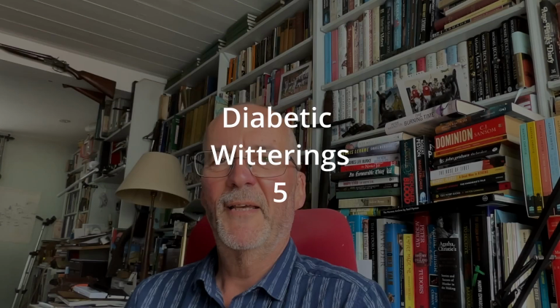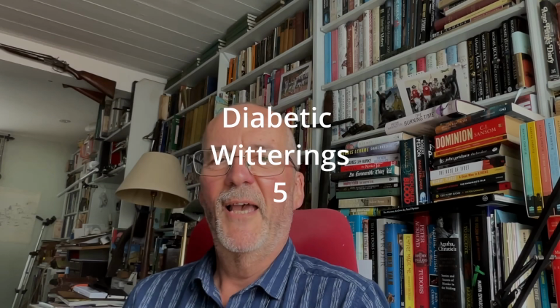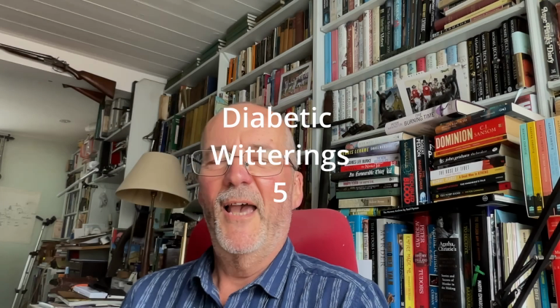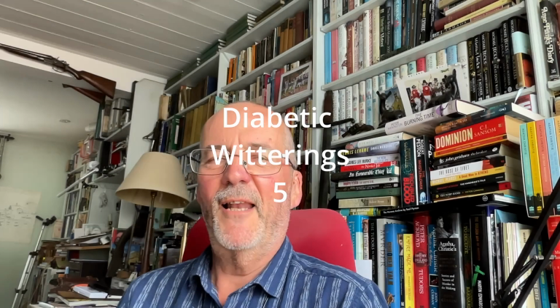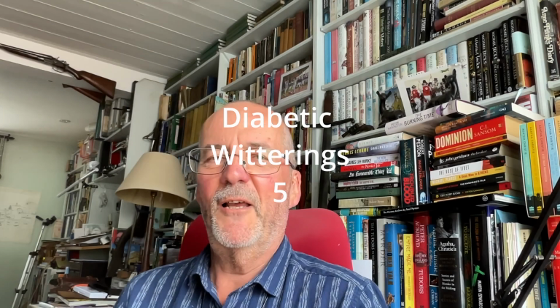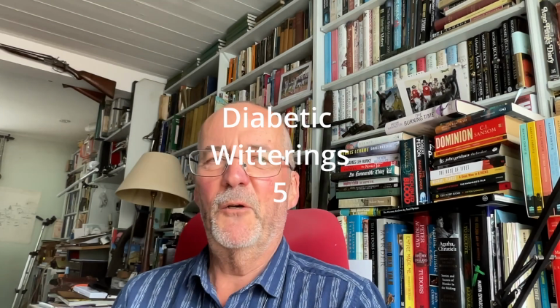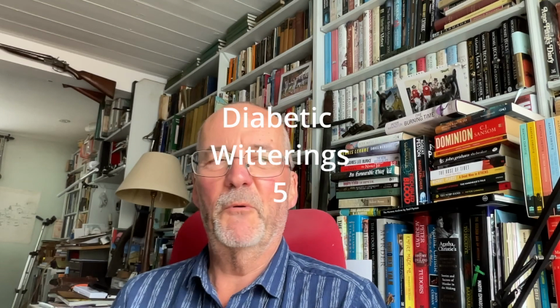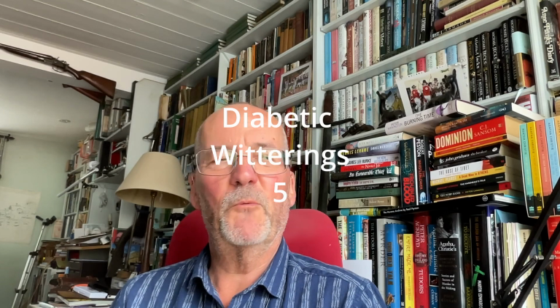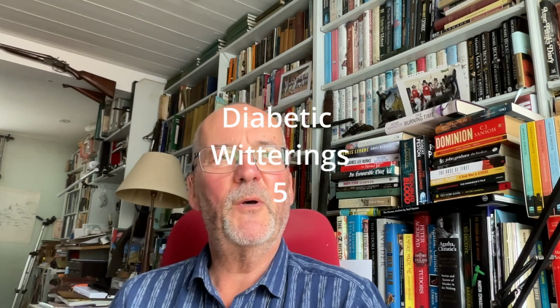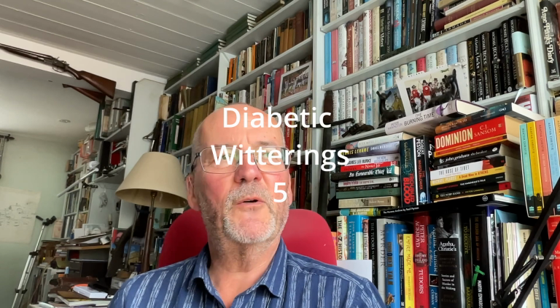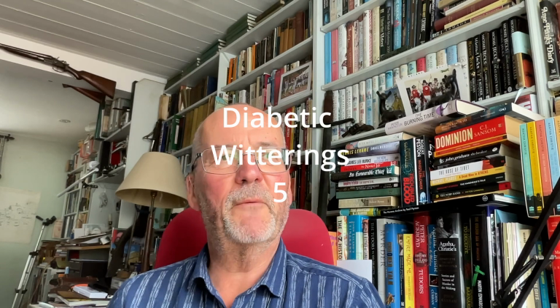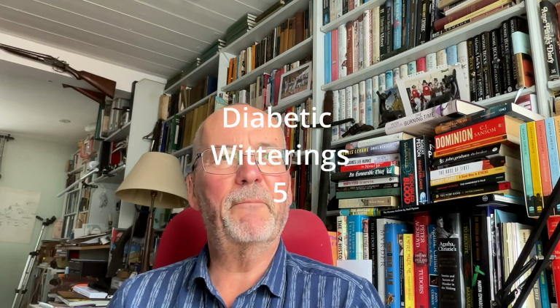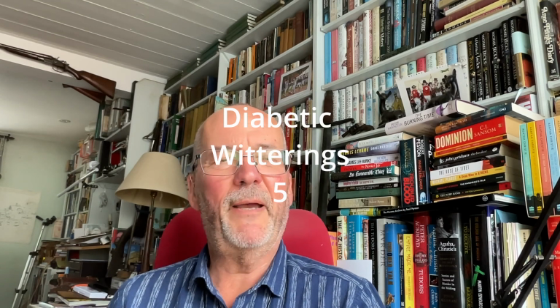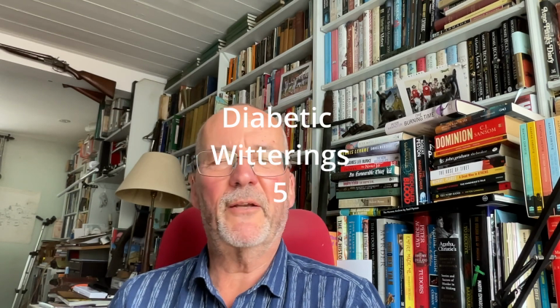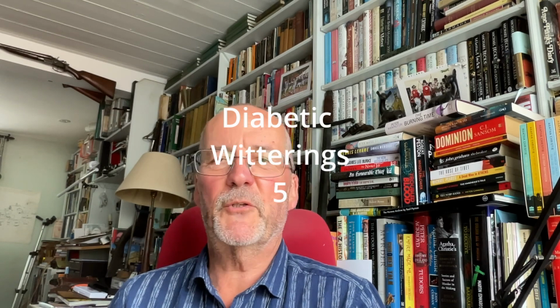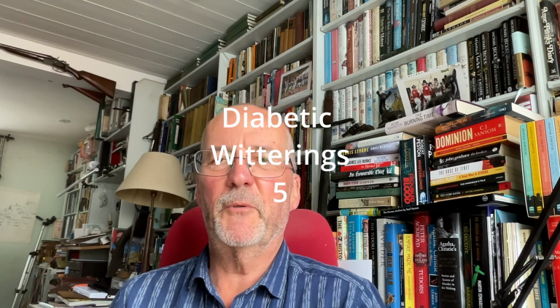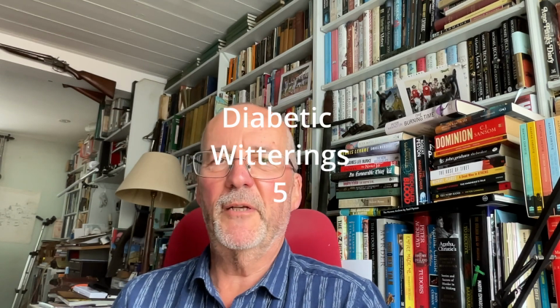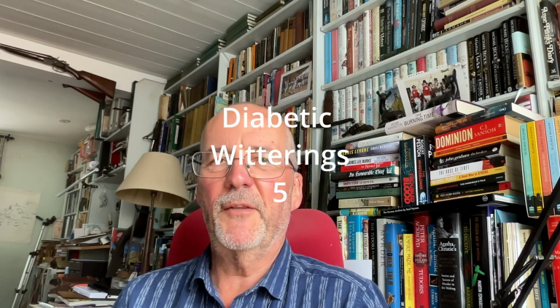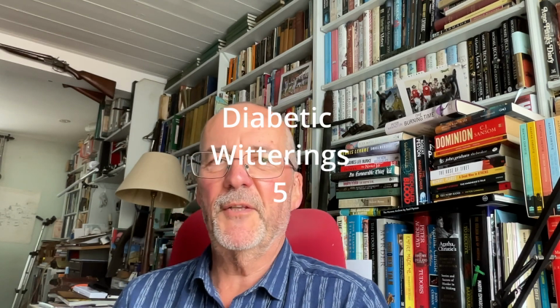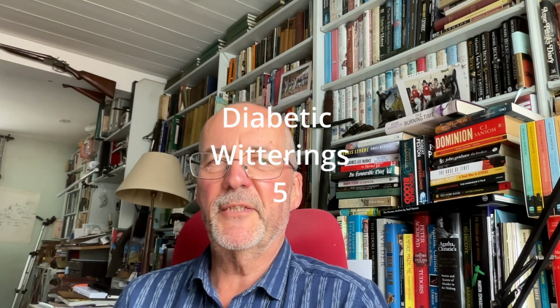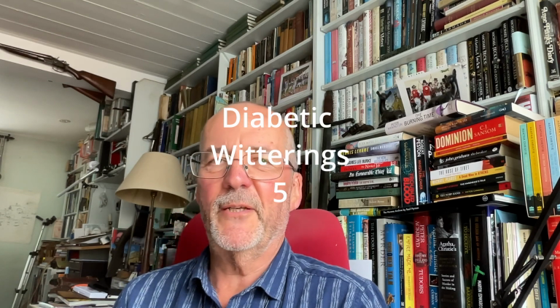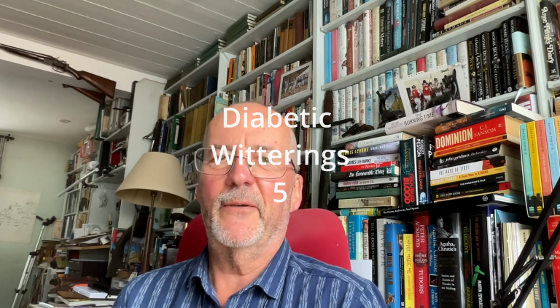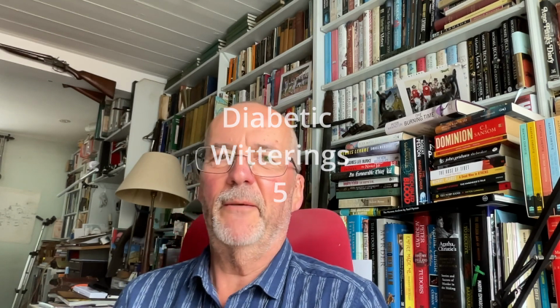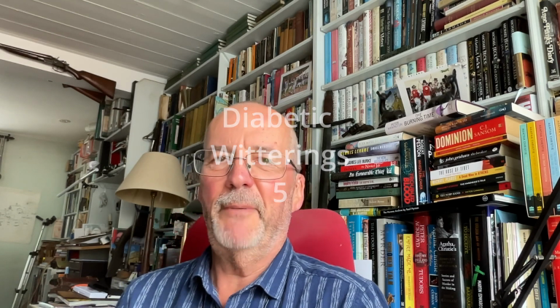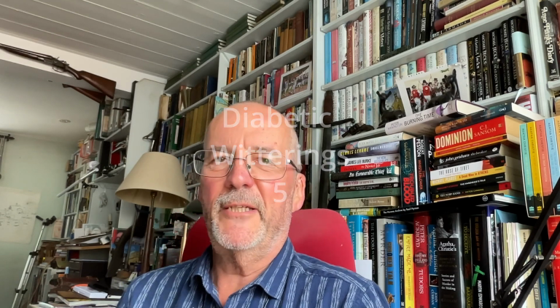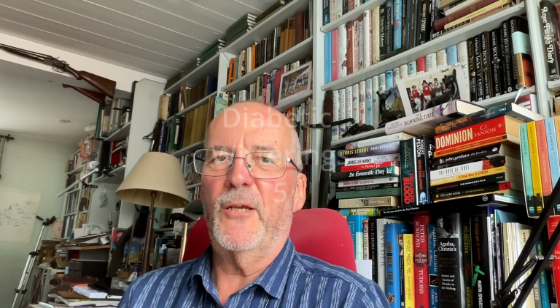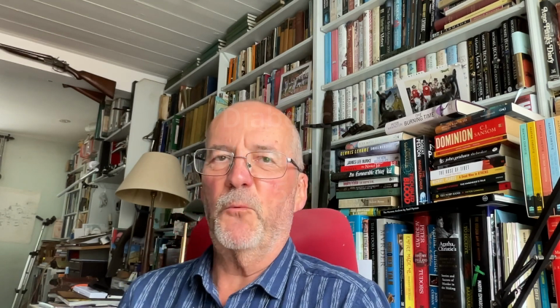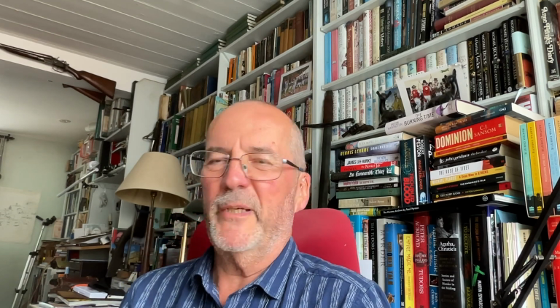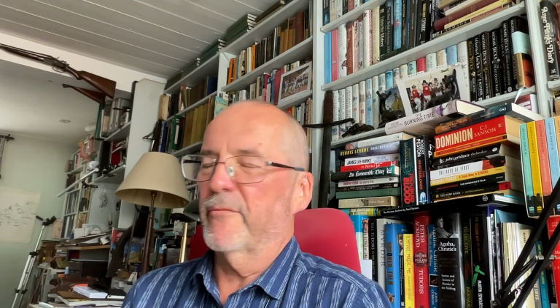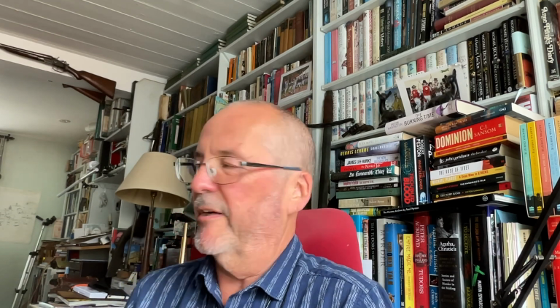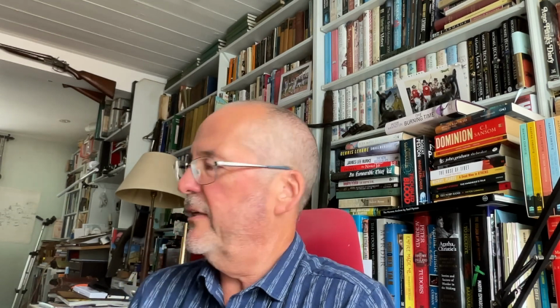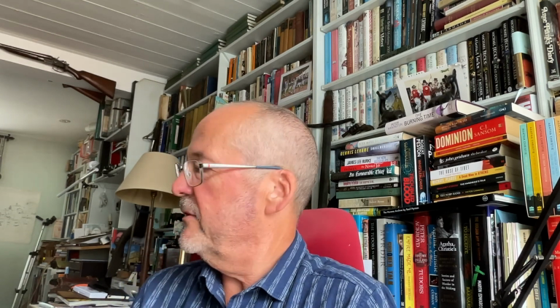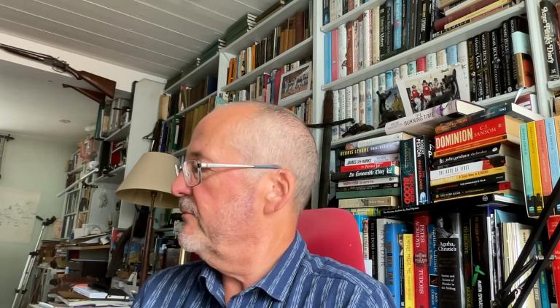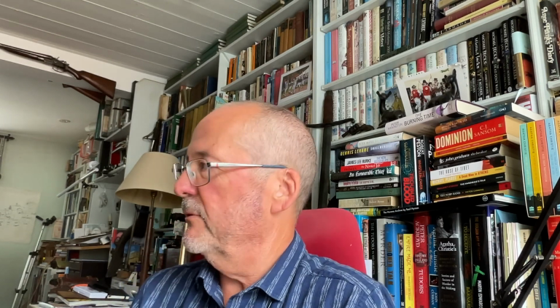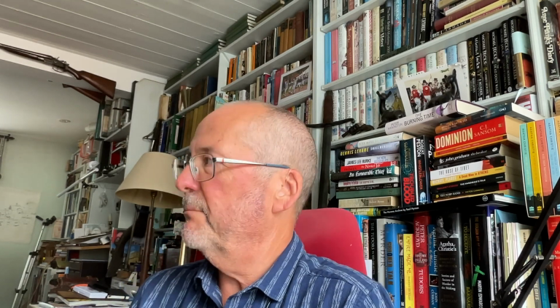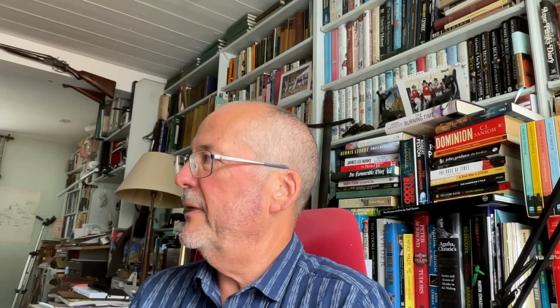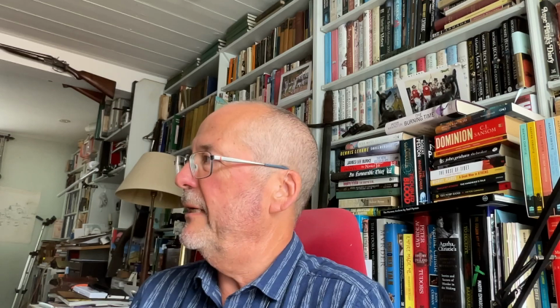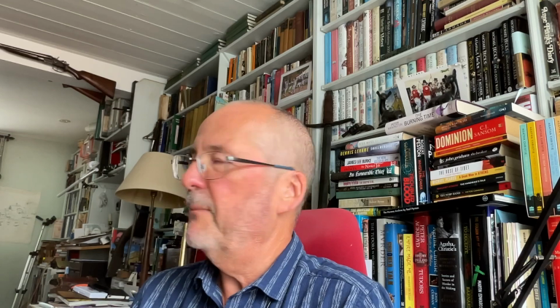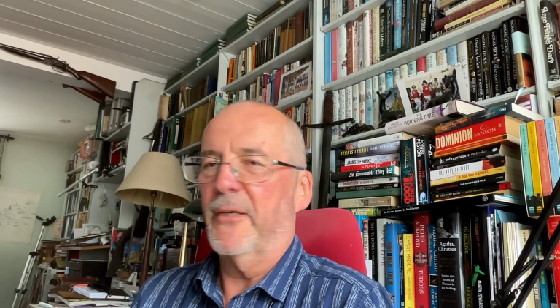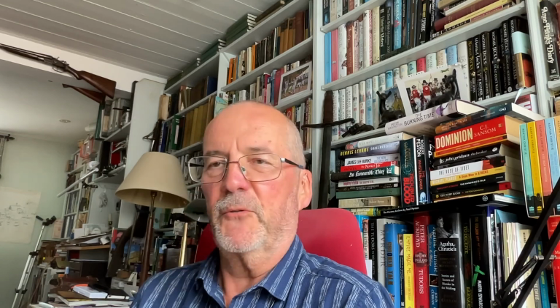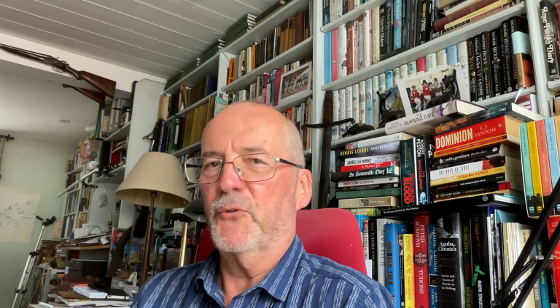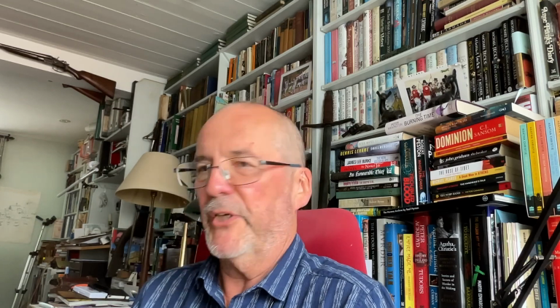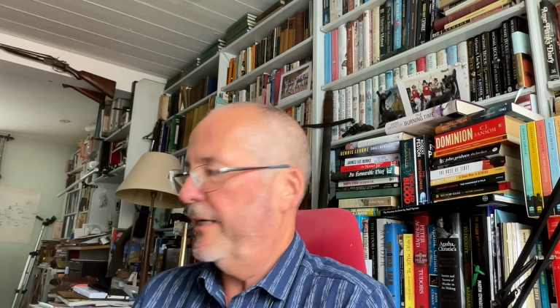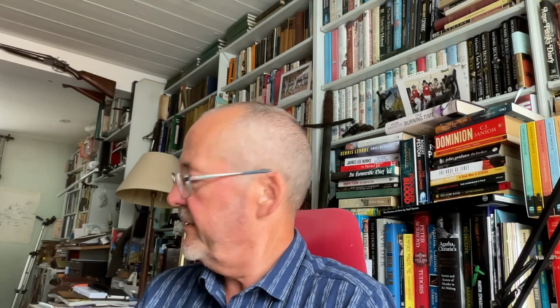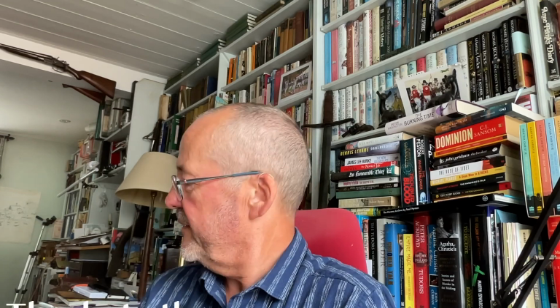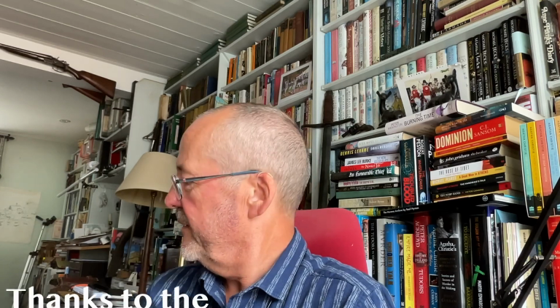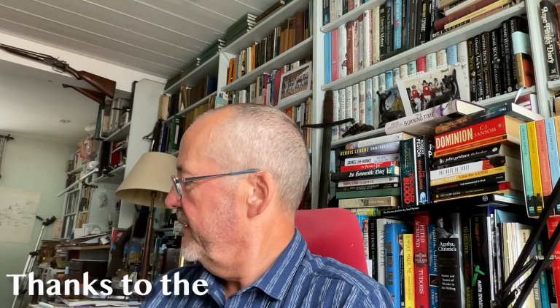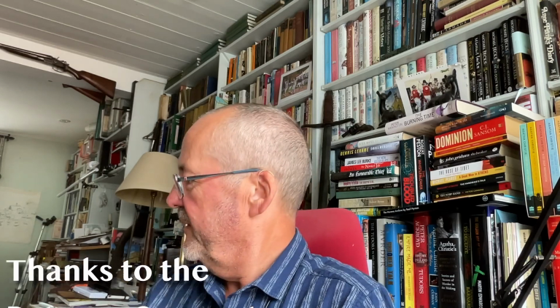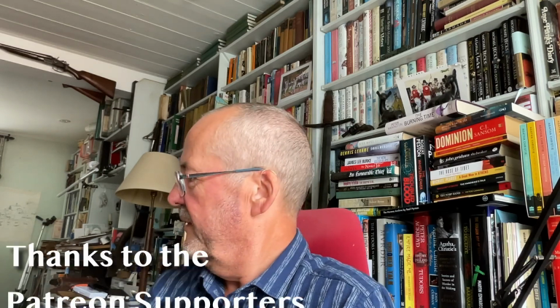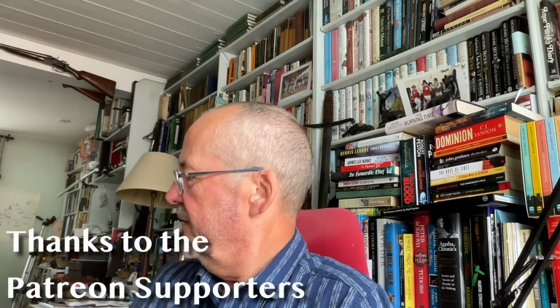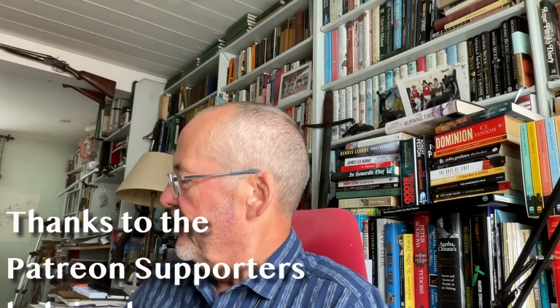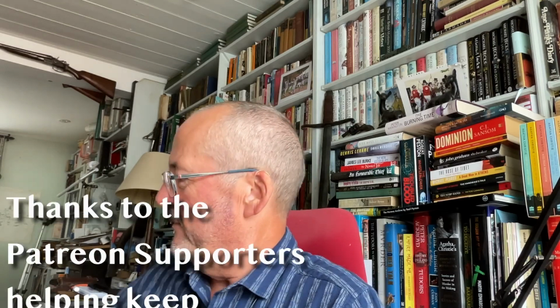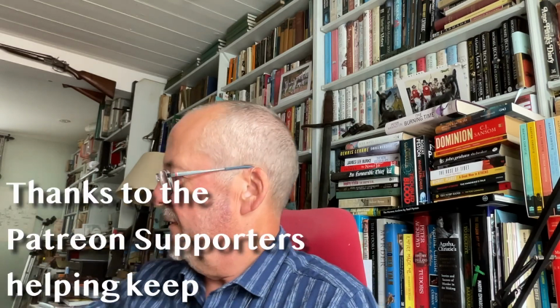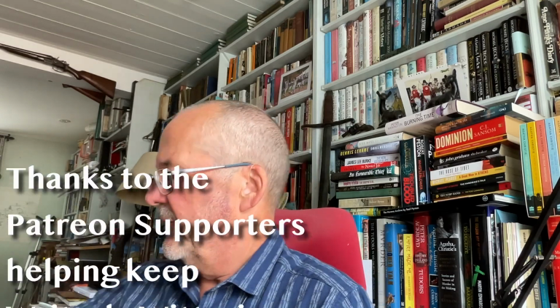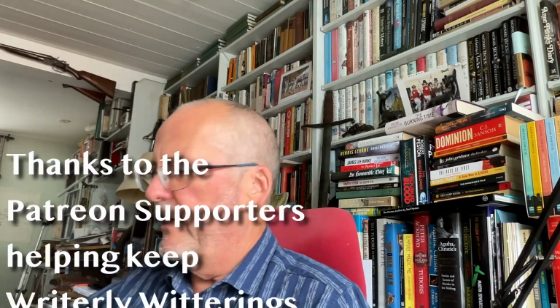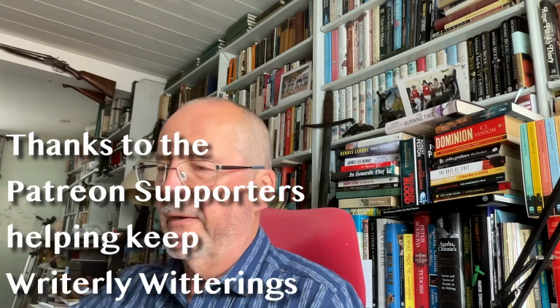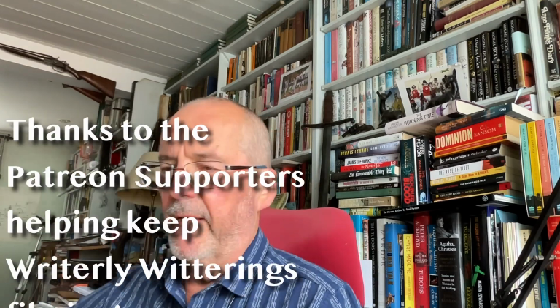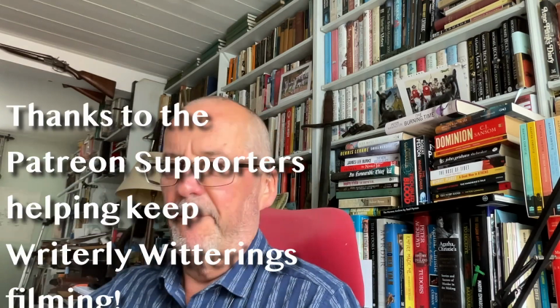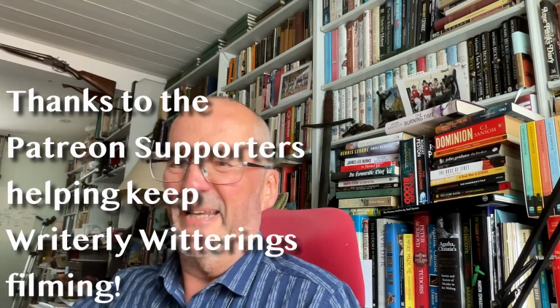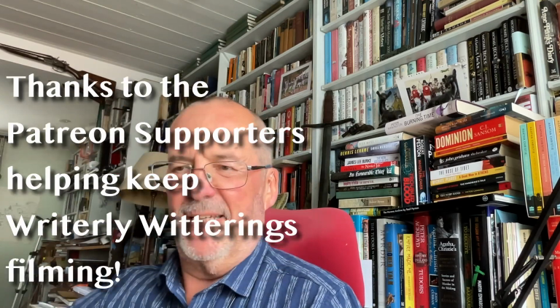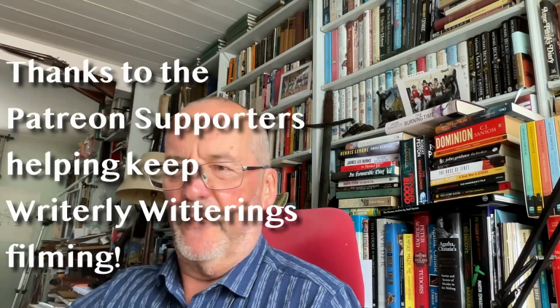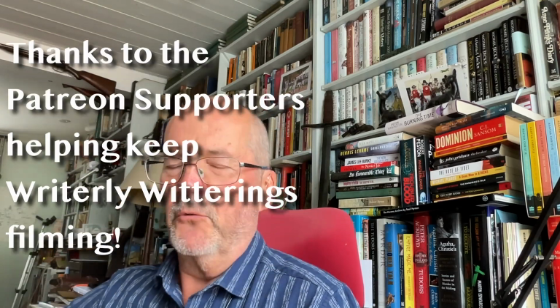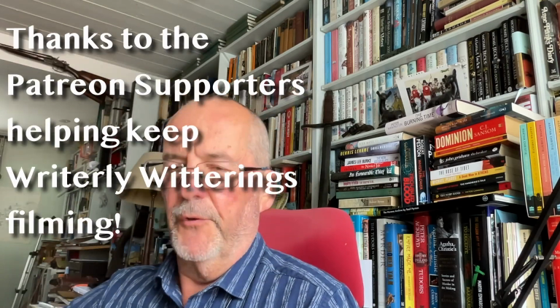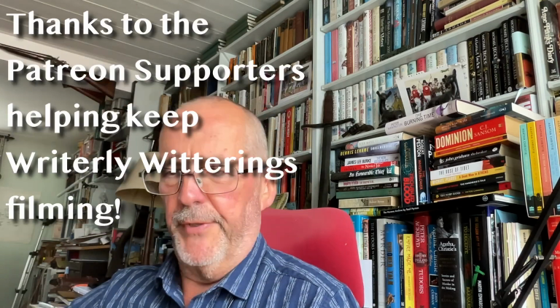Hello, and welcome back to another Diabetic Witterings from me, Michael Jecks, the Diabetic Author.